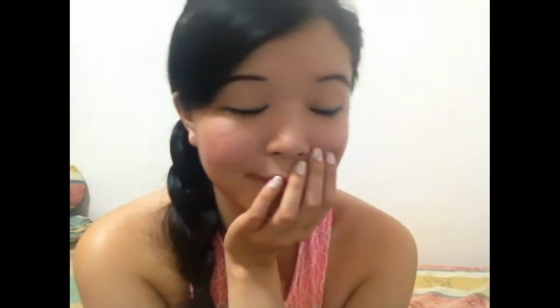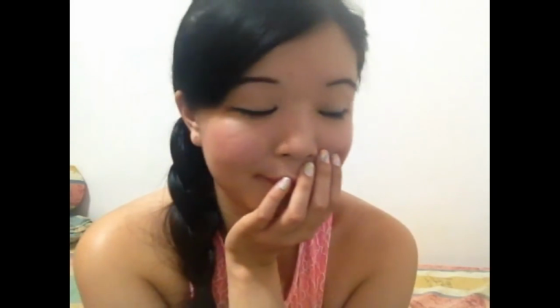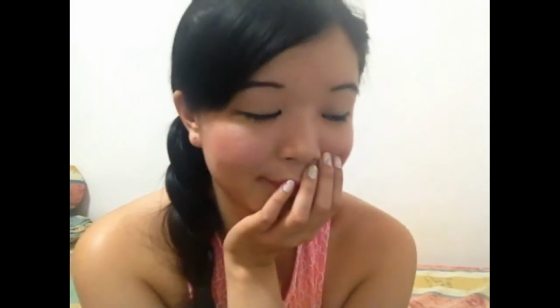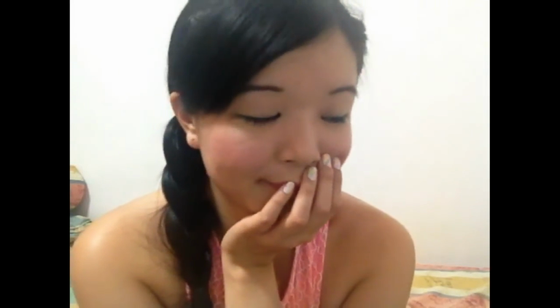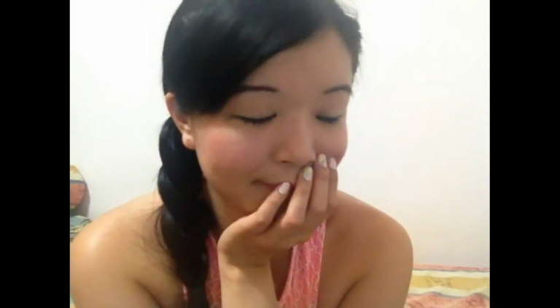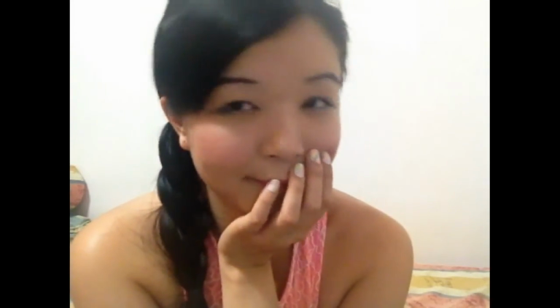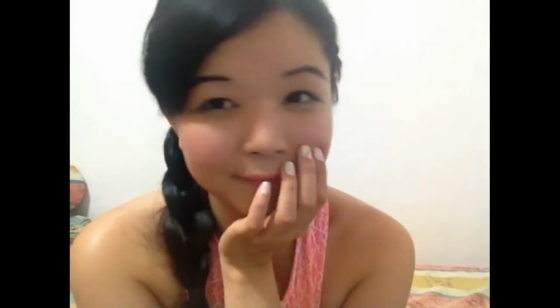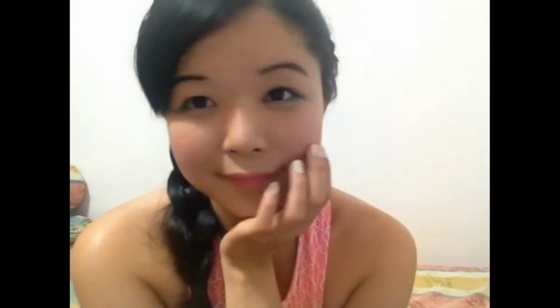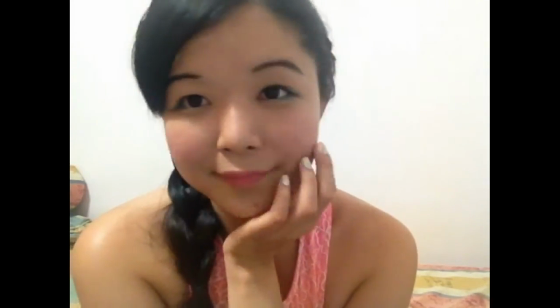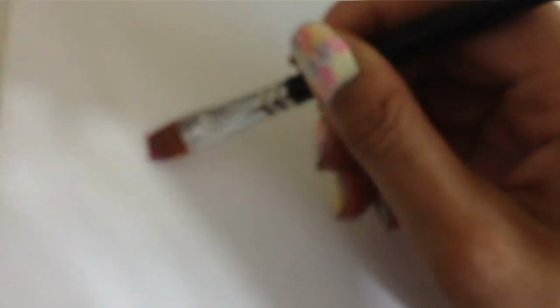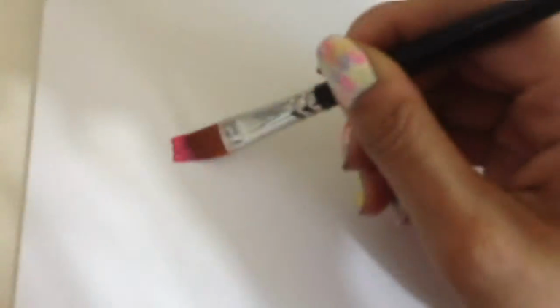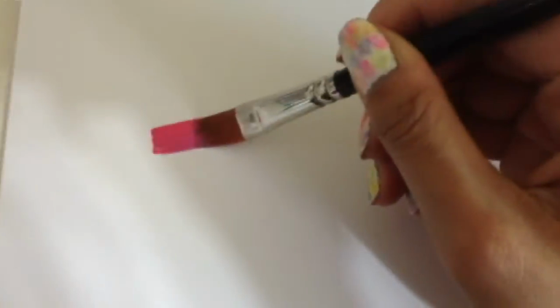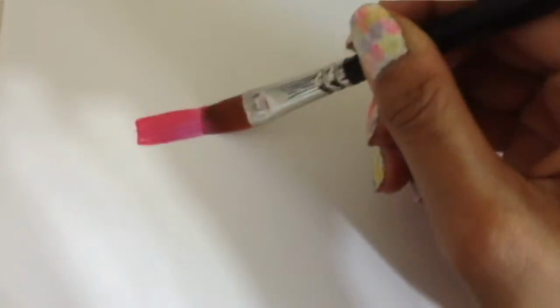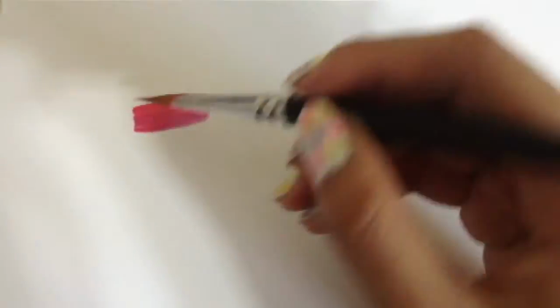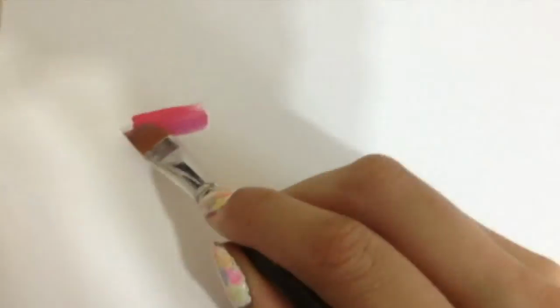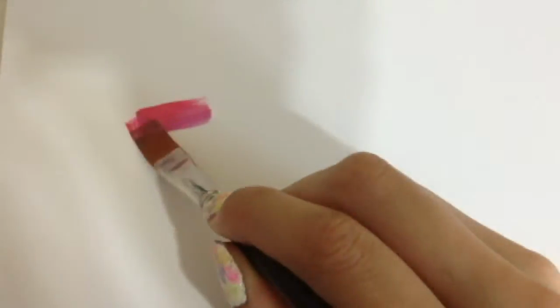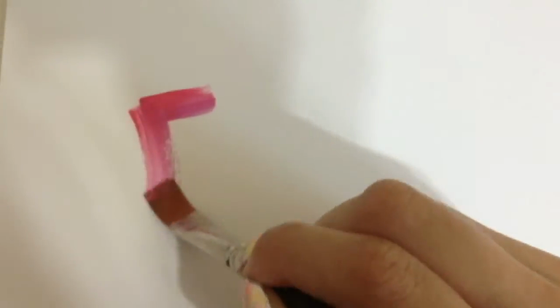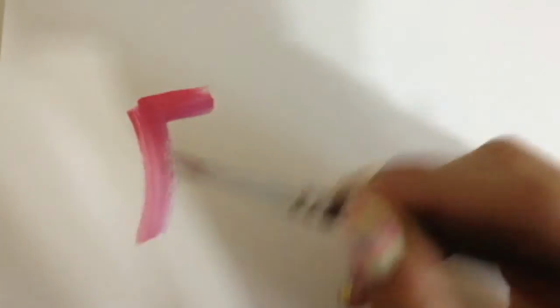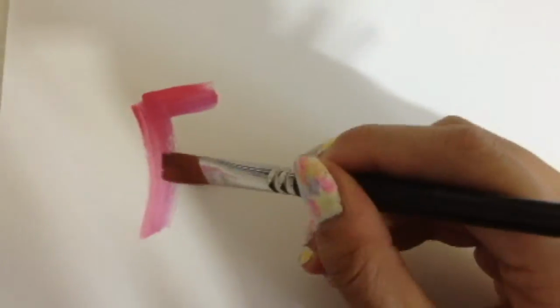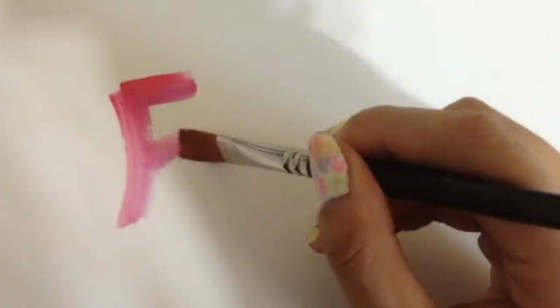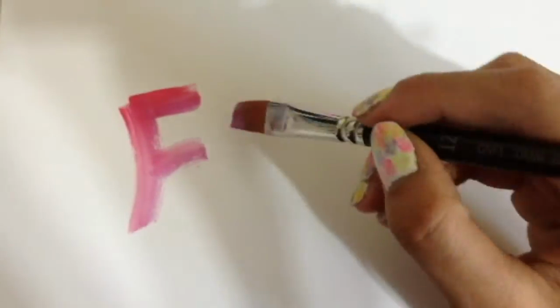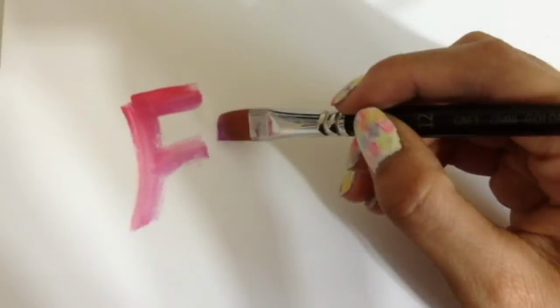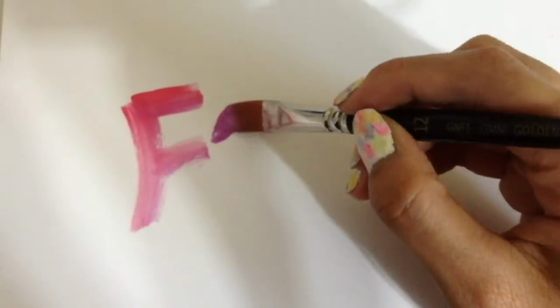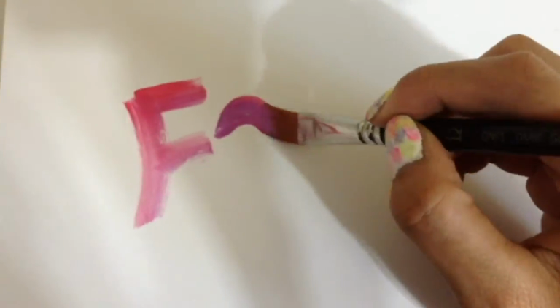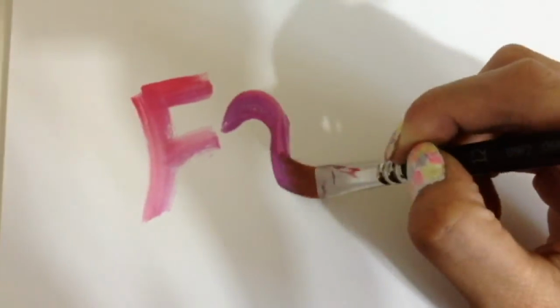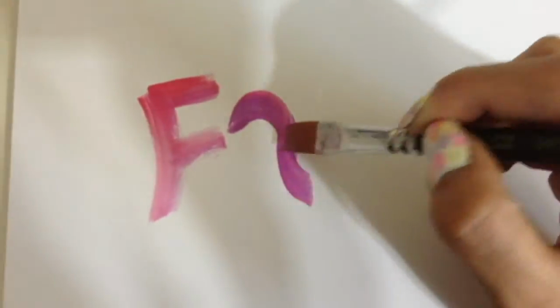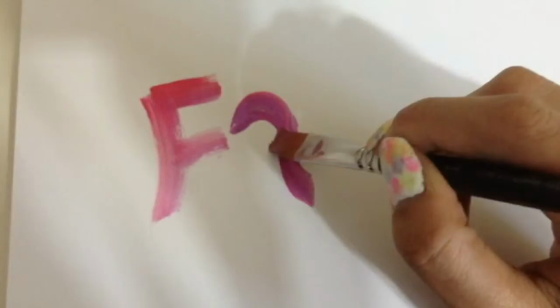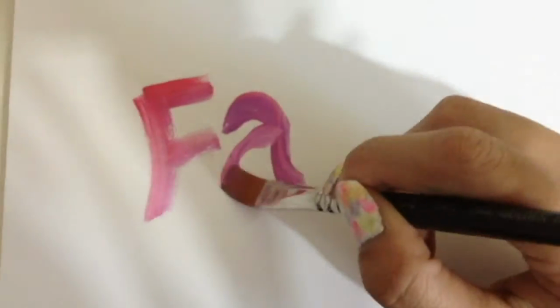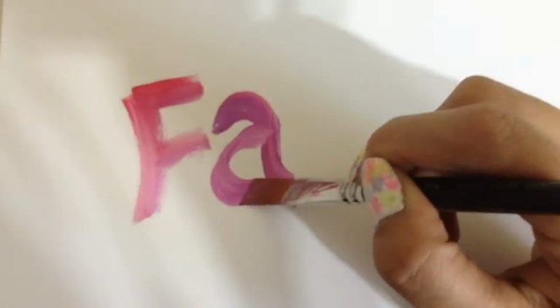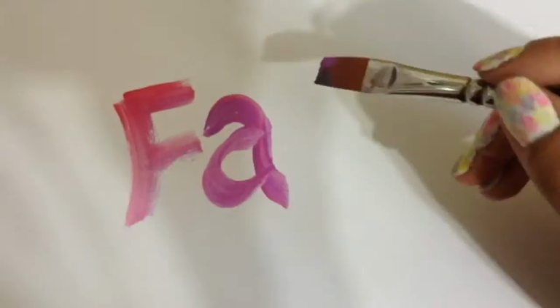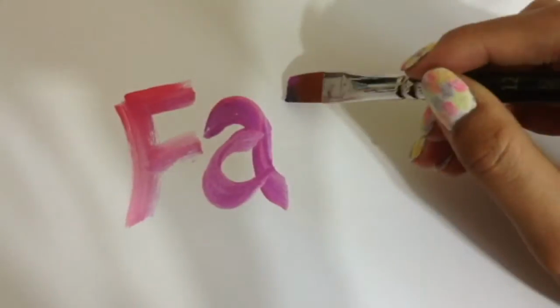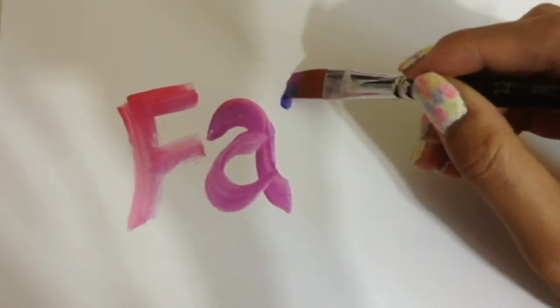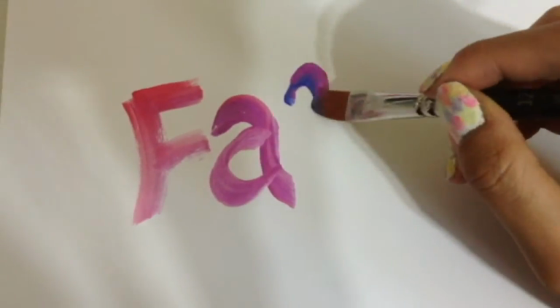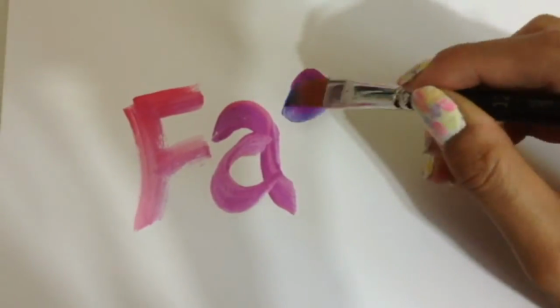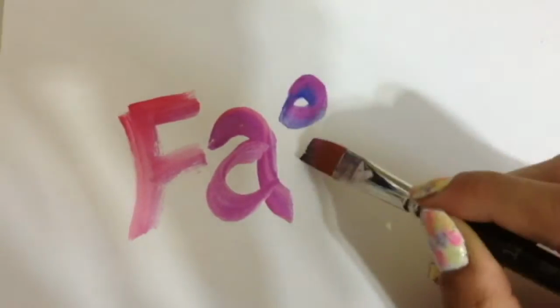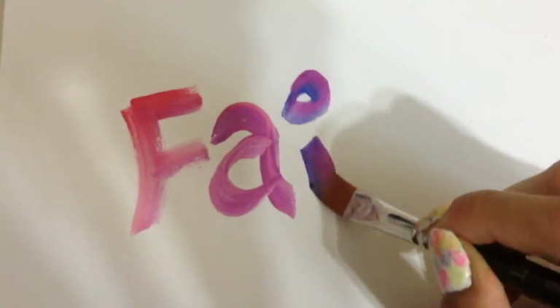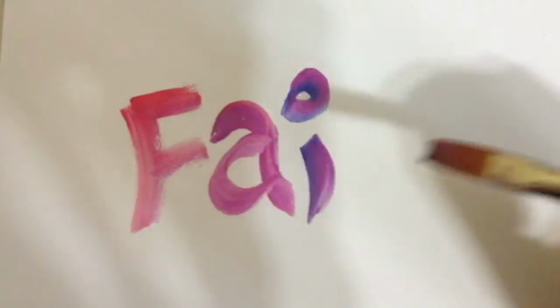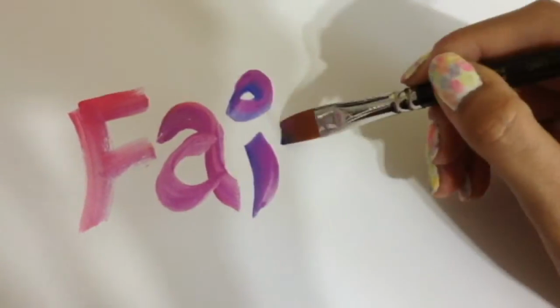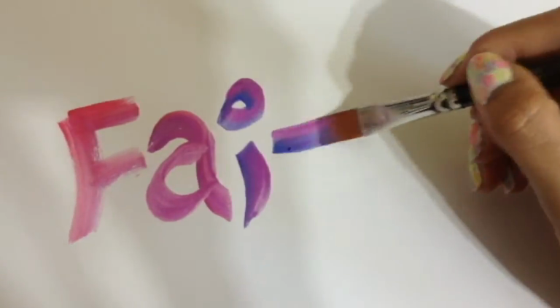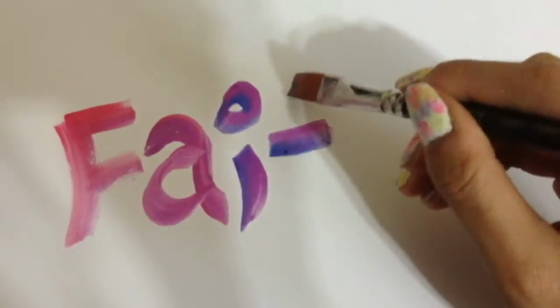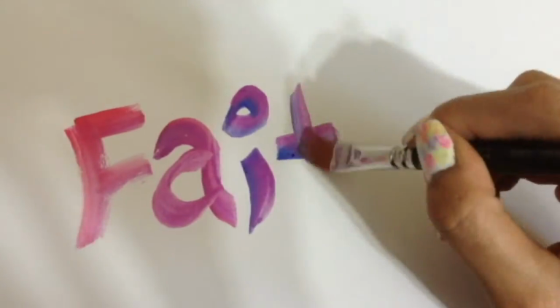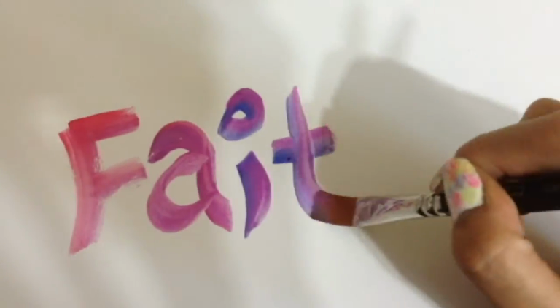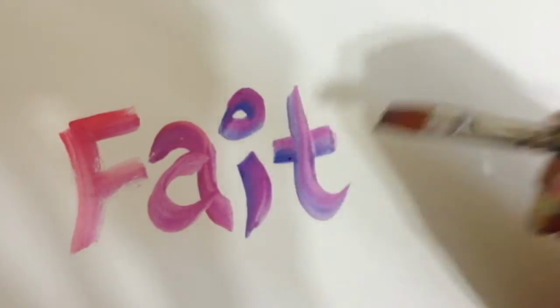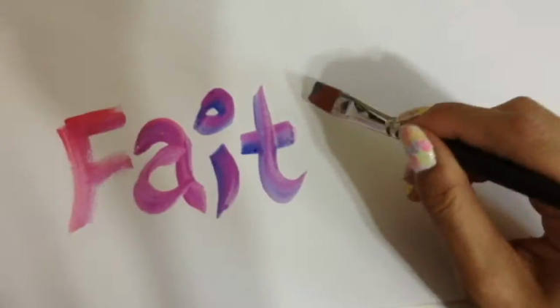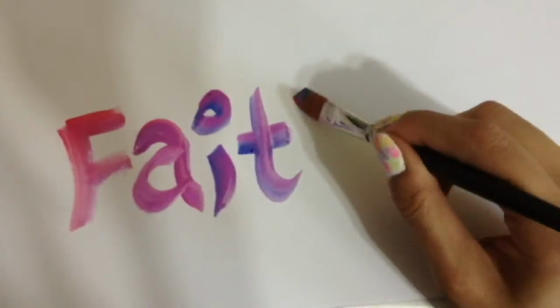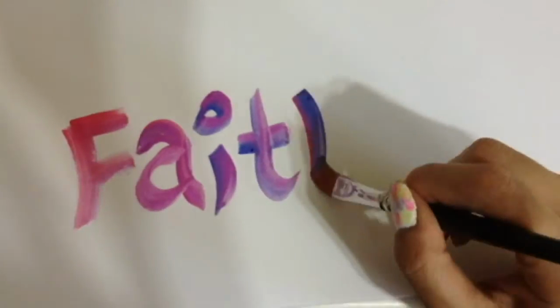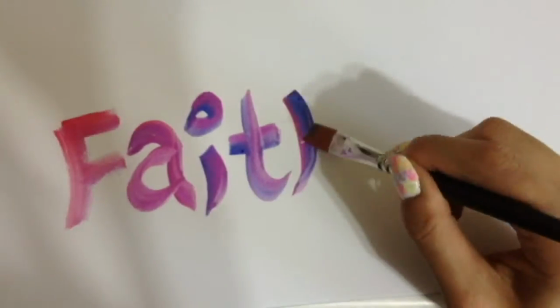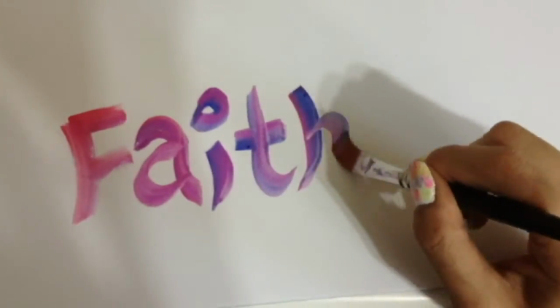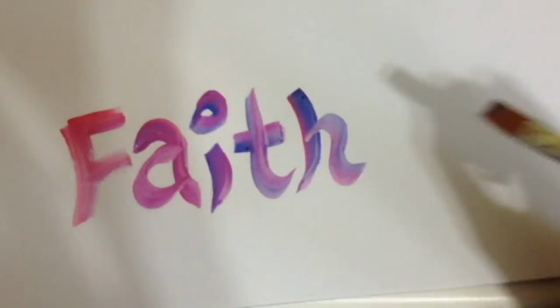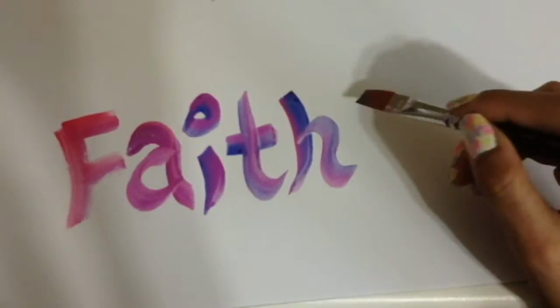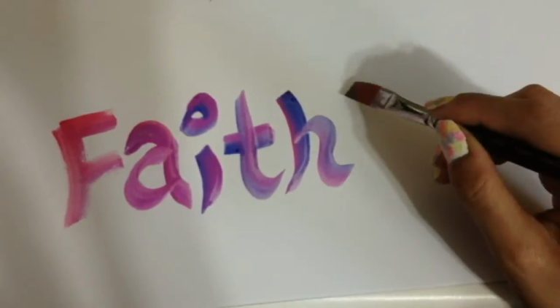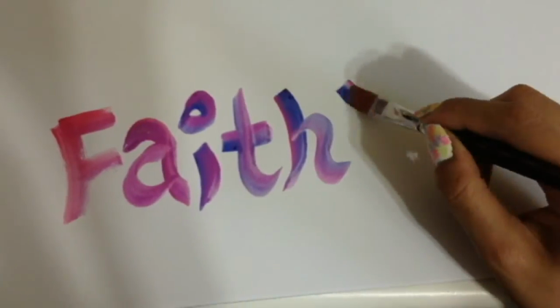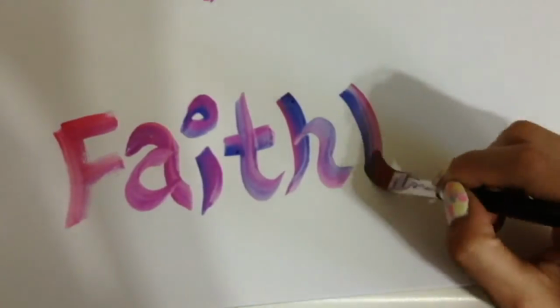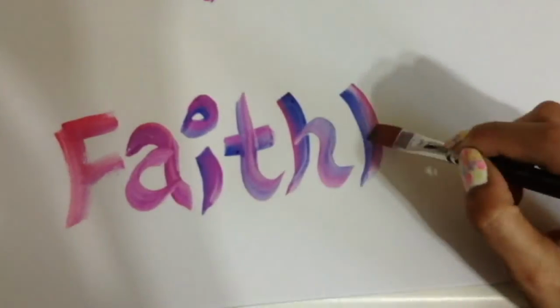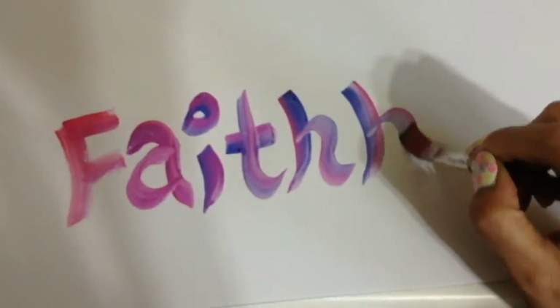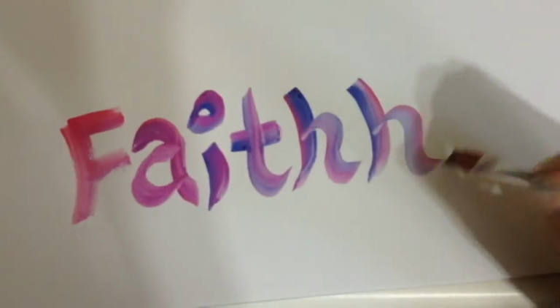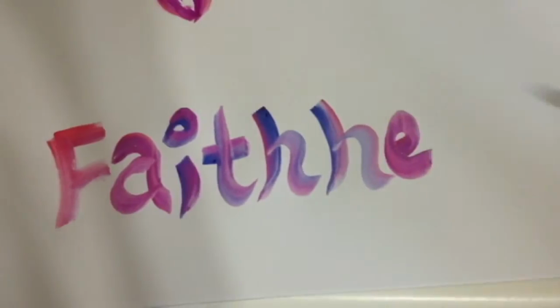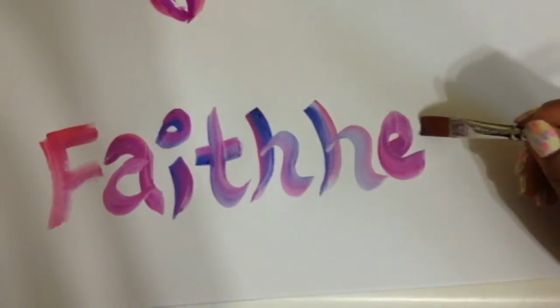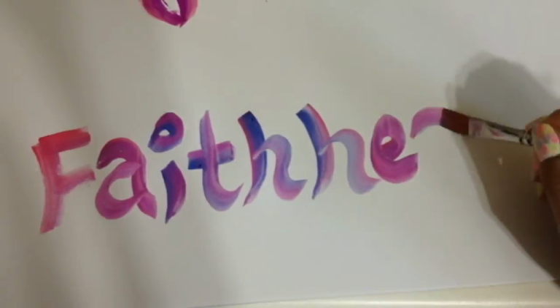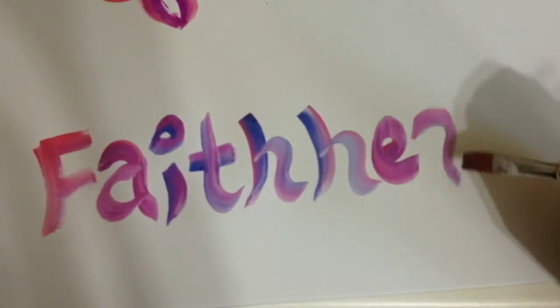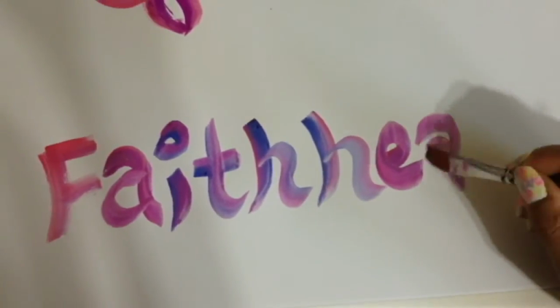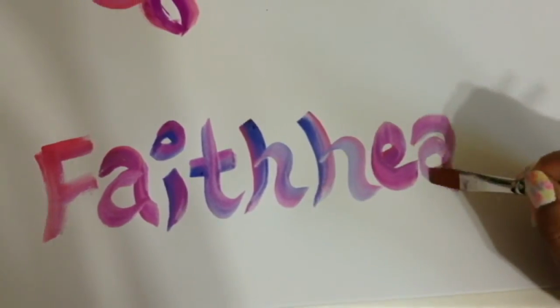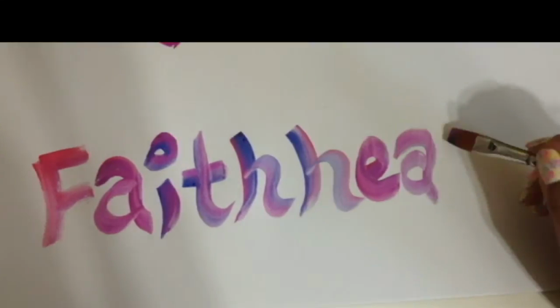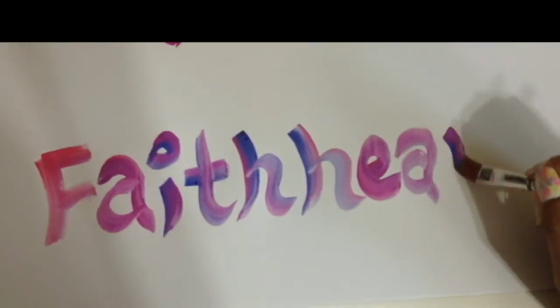Hope you like this nail look and subscribe to my channel for more upcoming beauty tutorials. With love, Faith Heart.